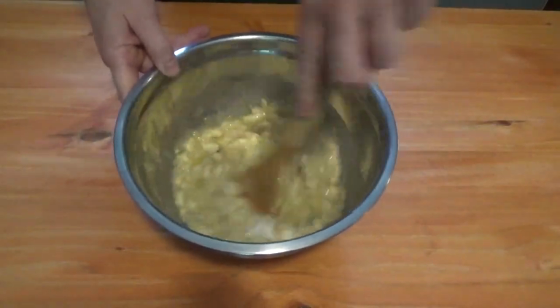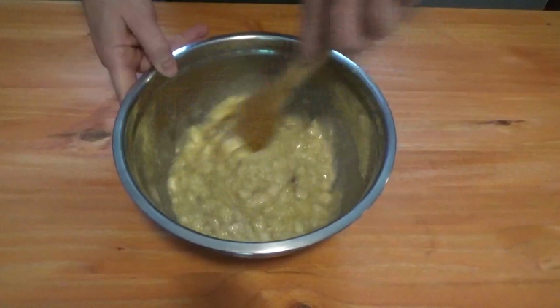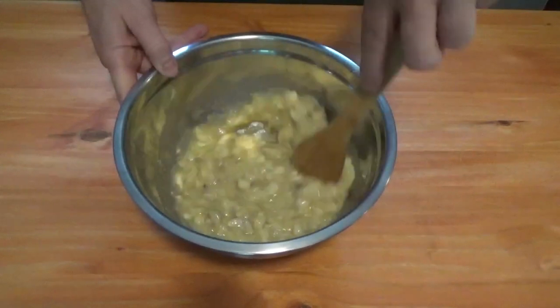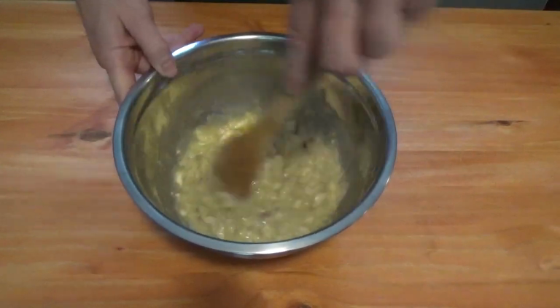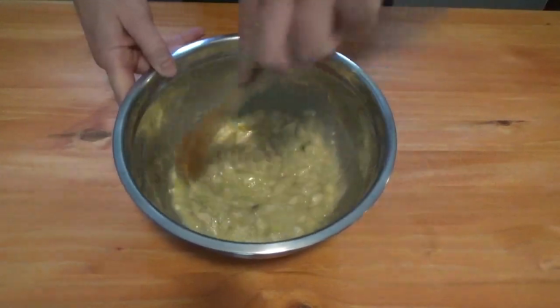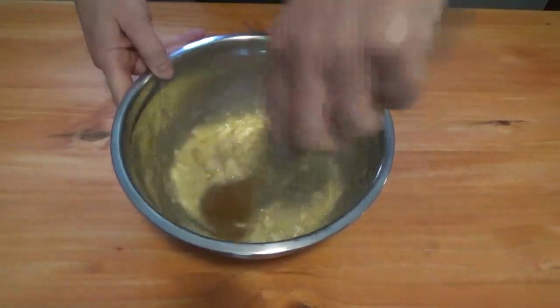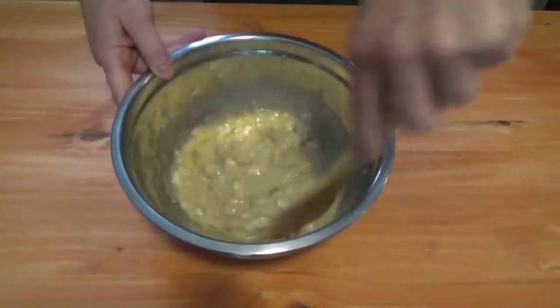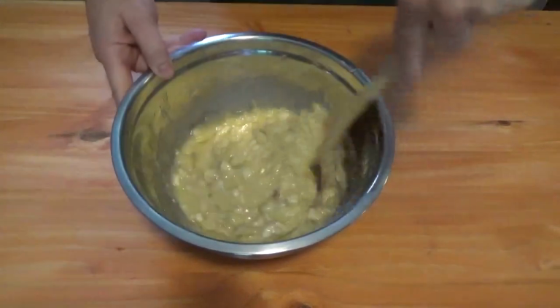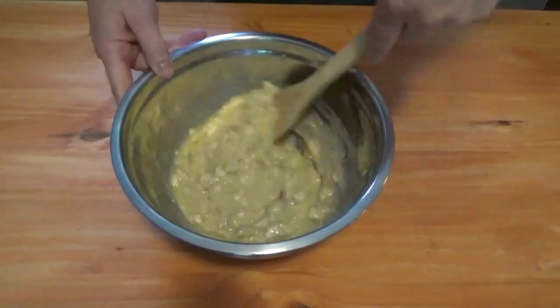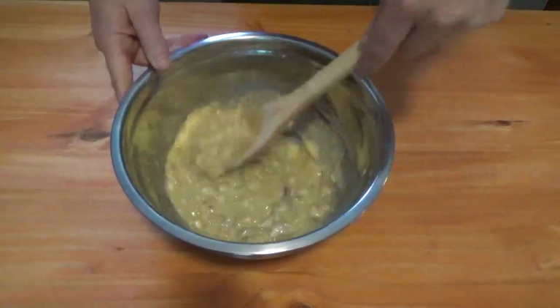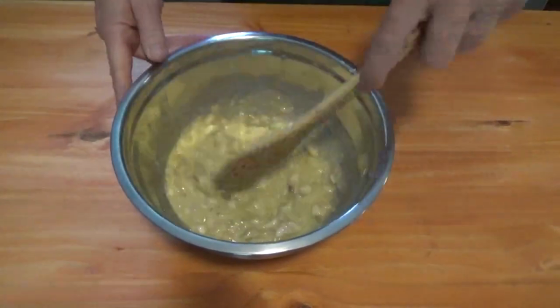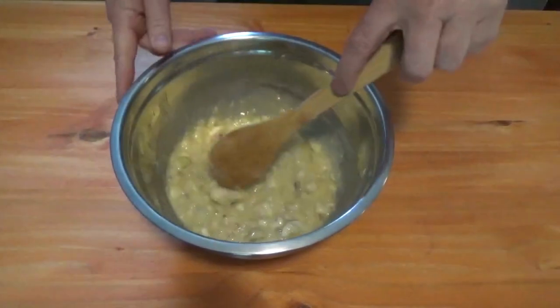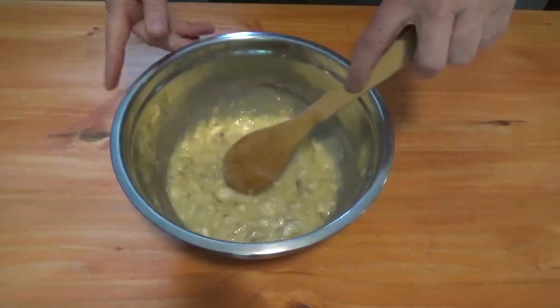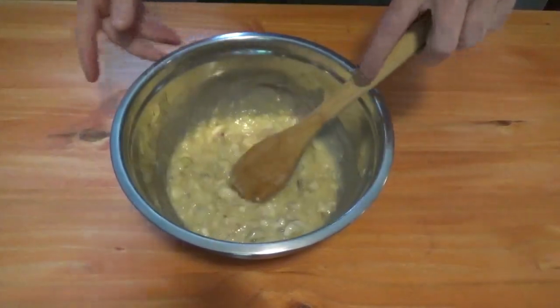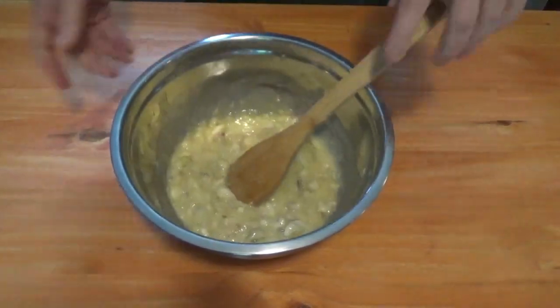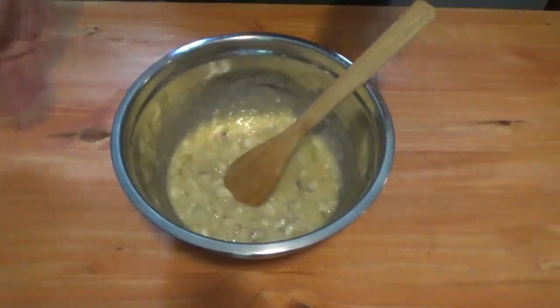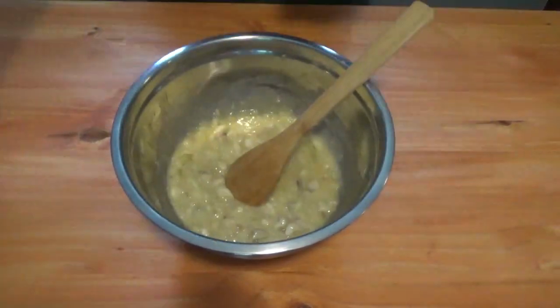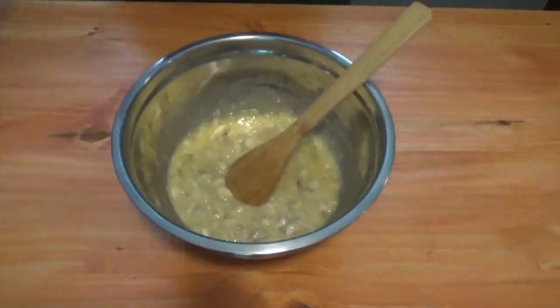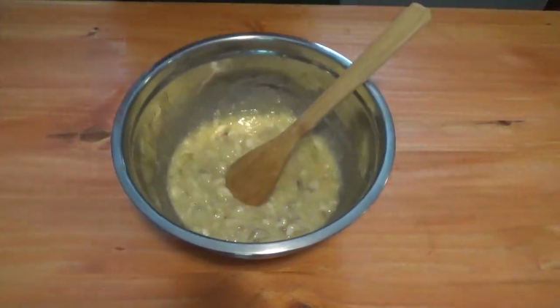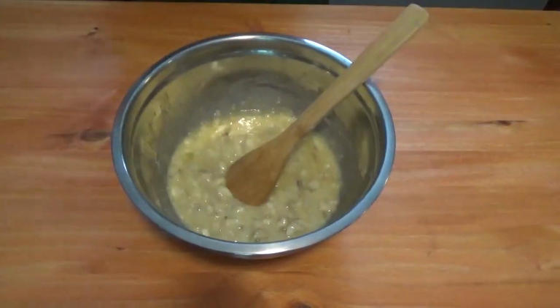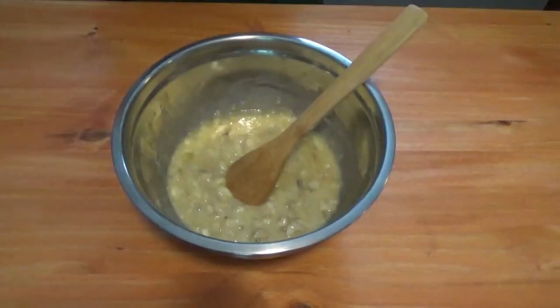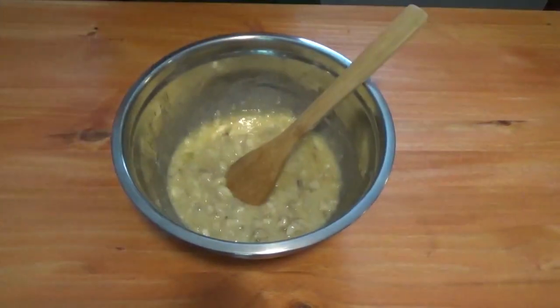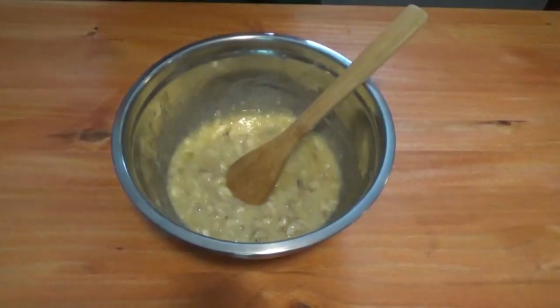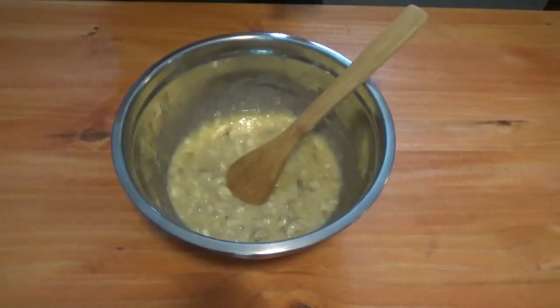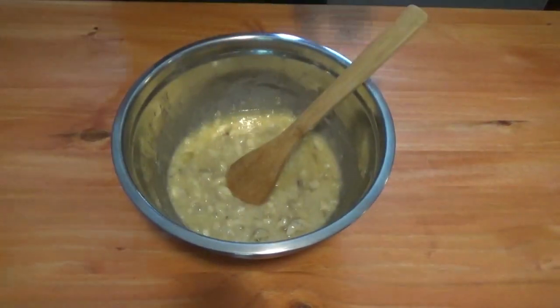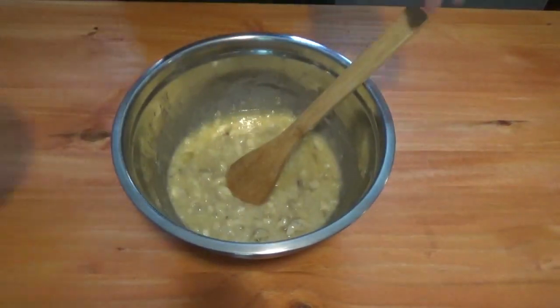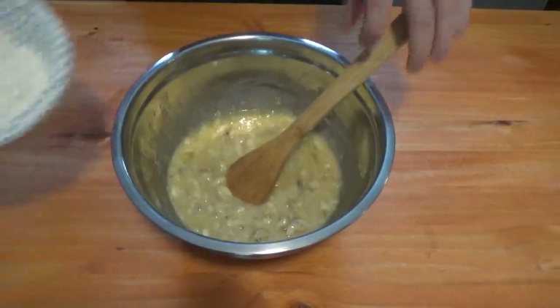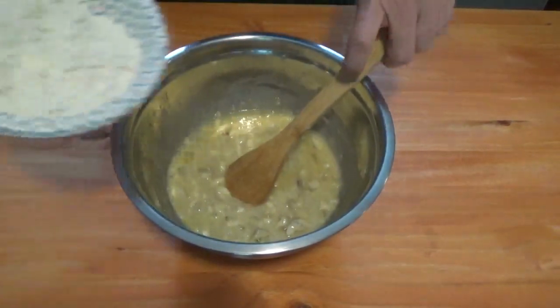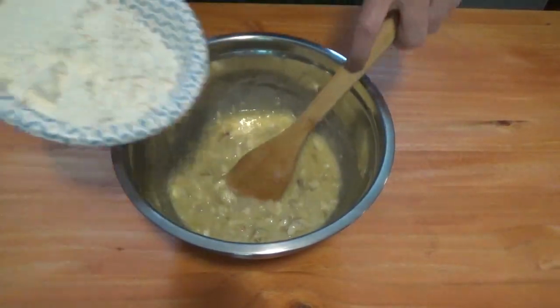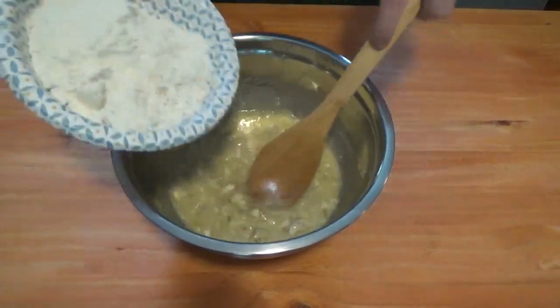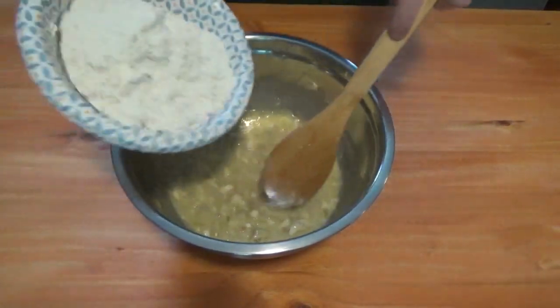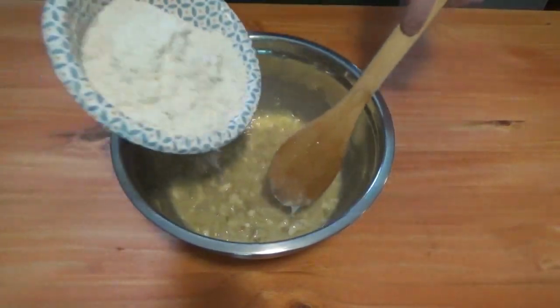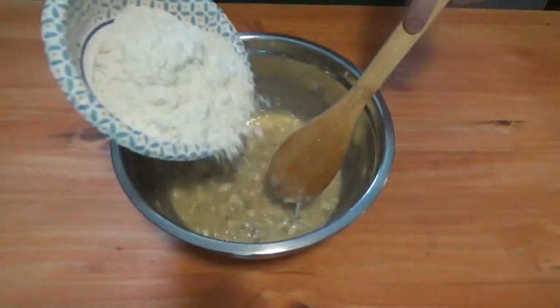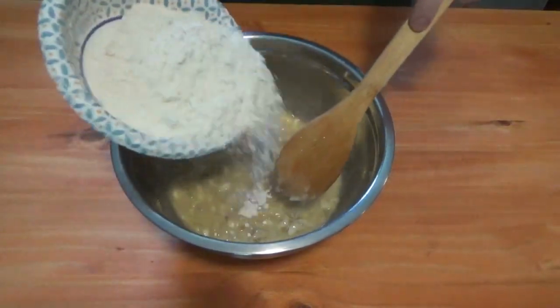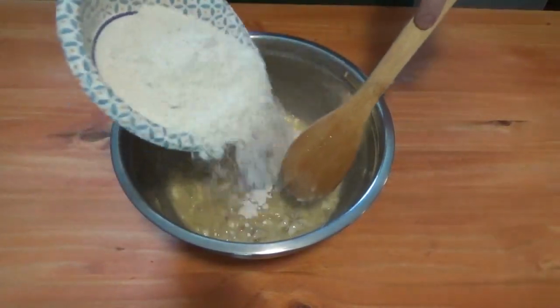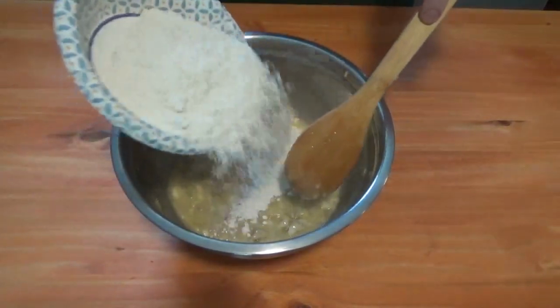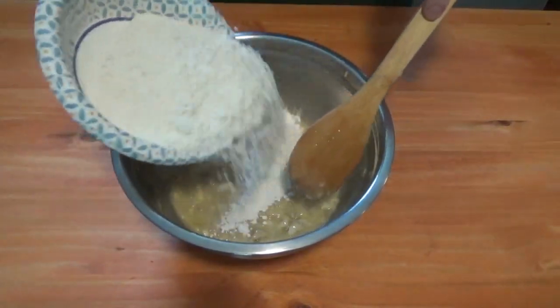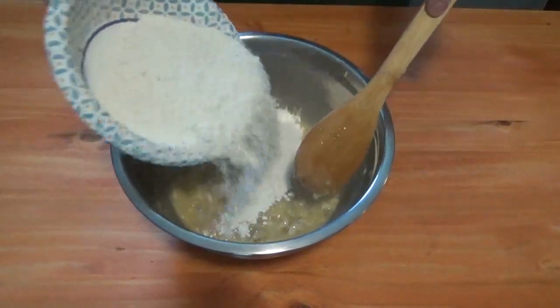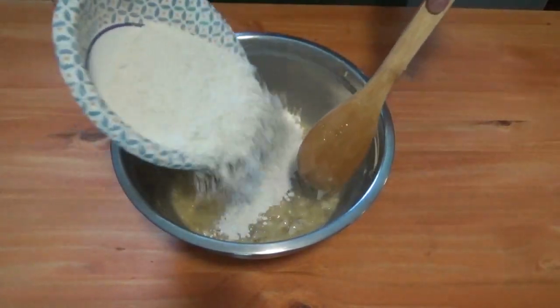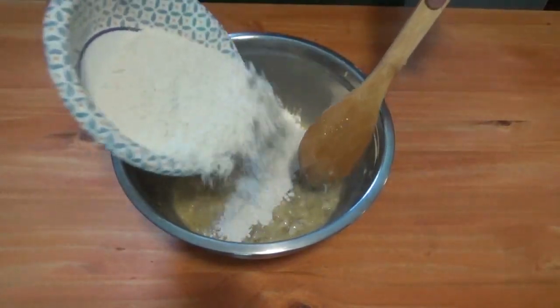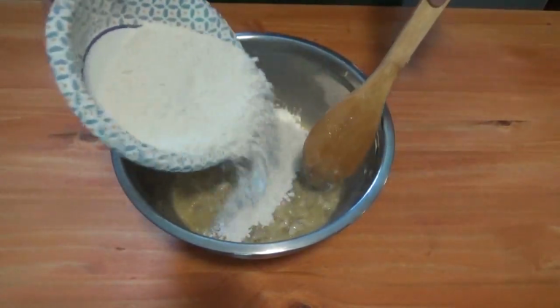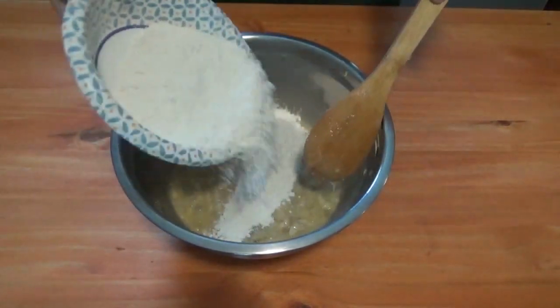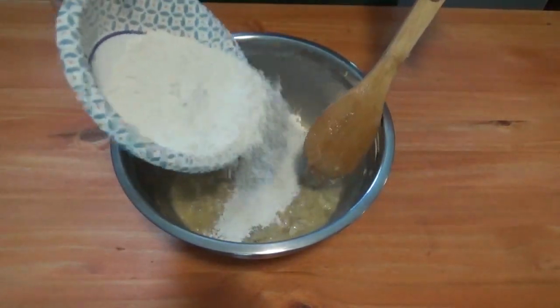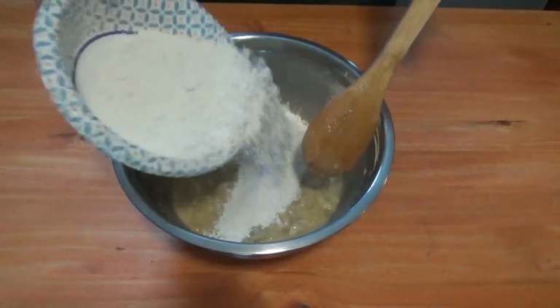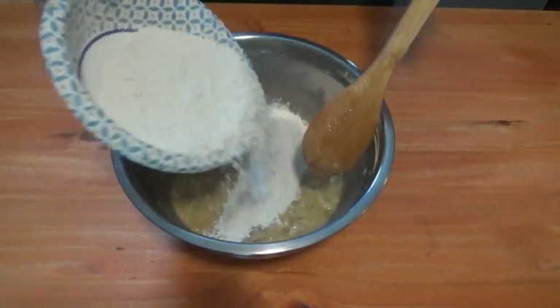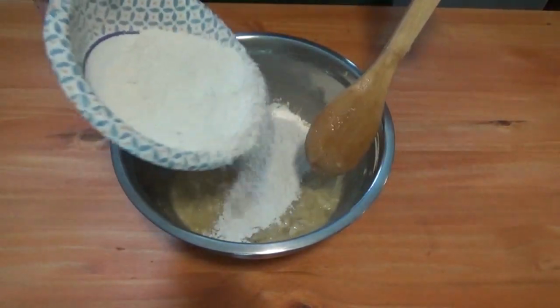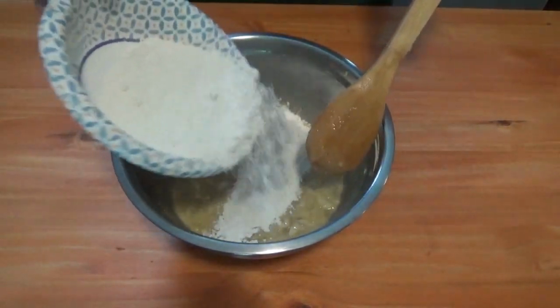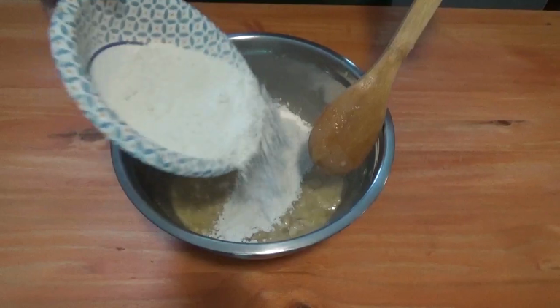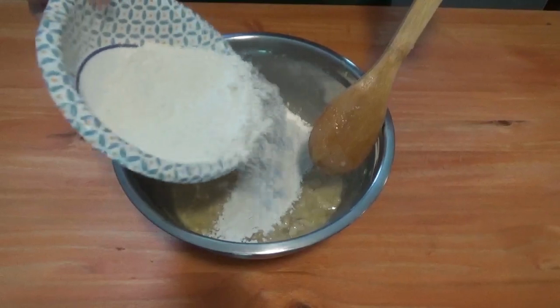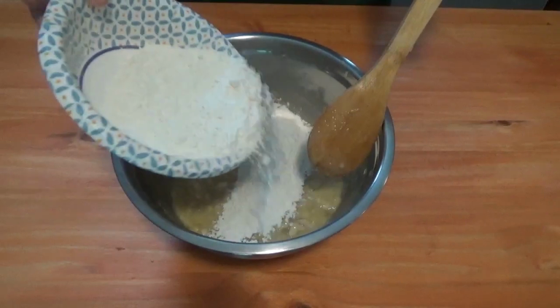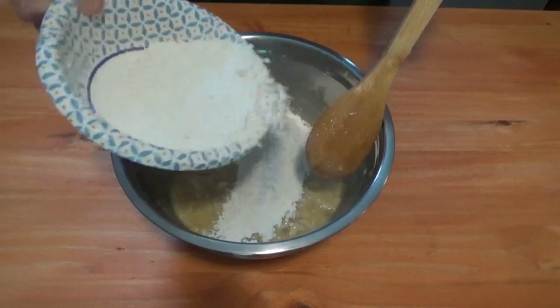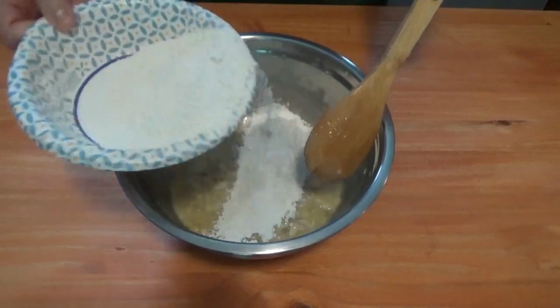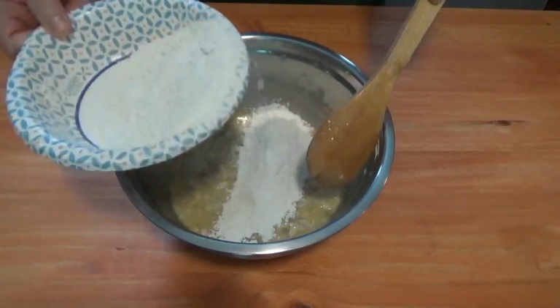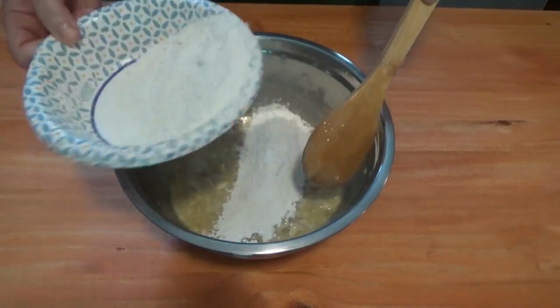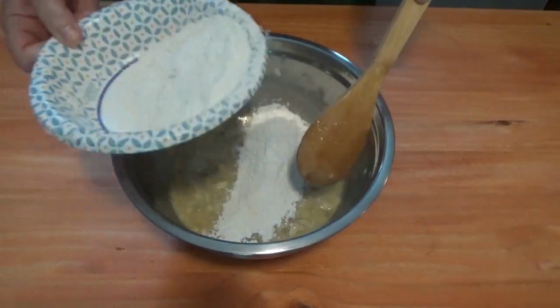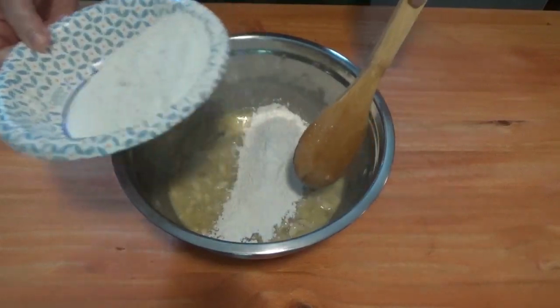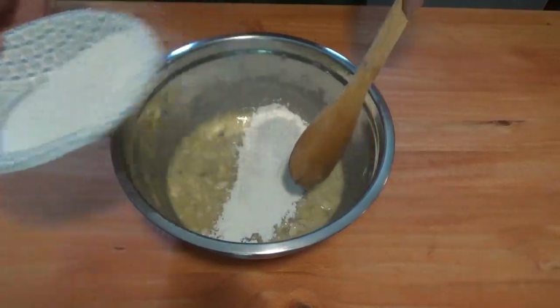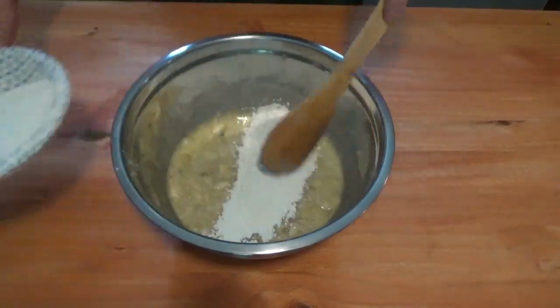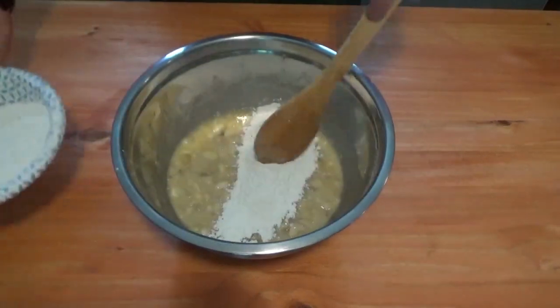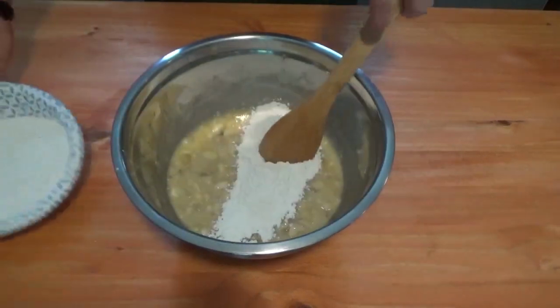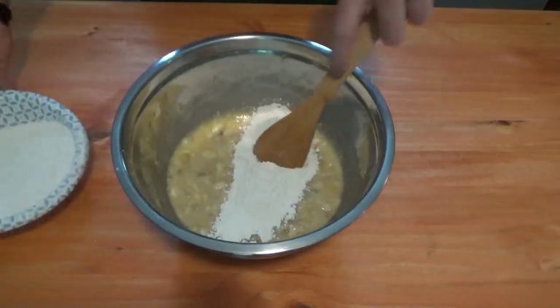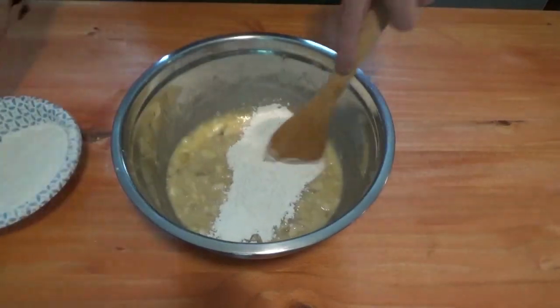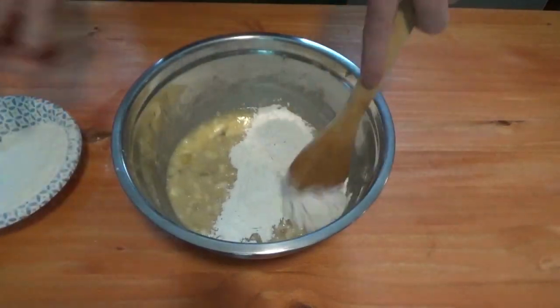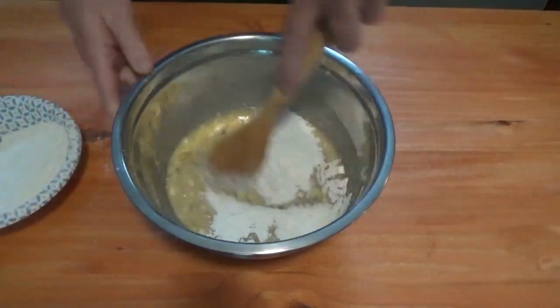We'll mix this up and then add a cup and a half of flour, just a little at a time.